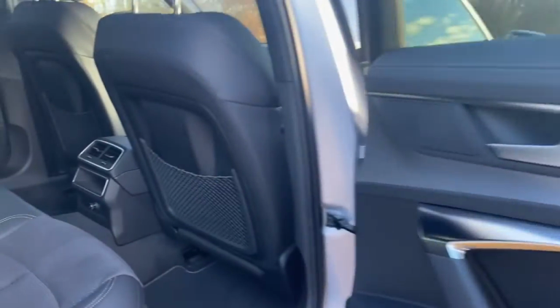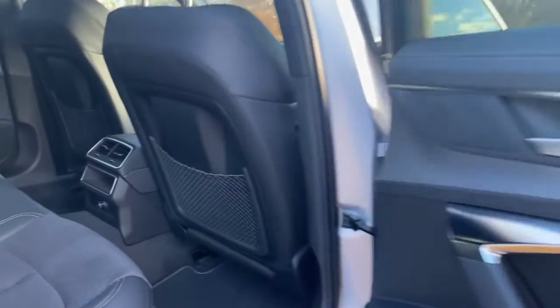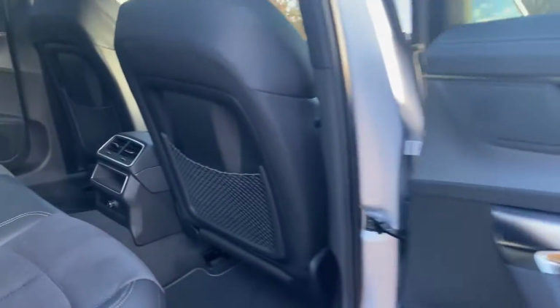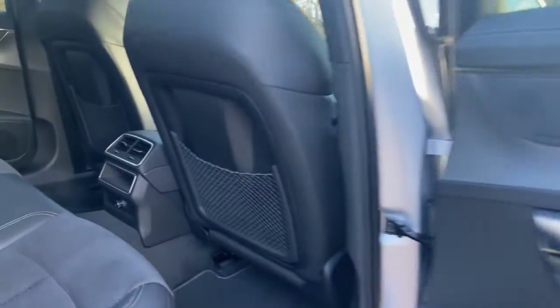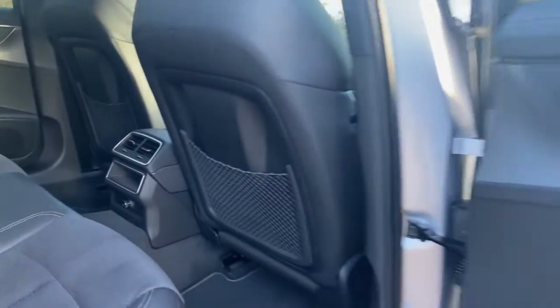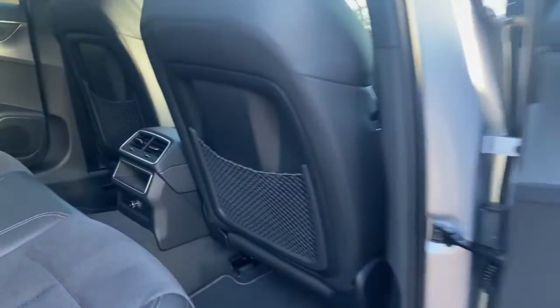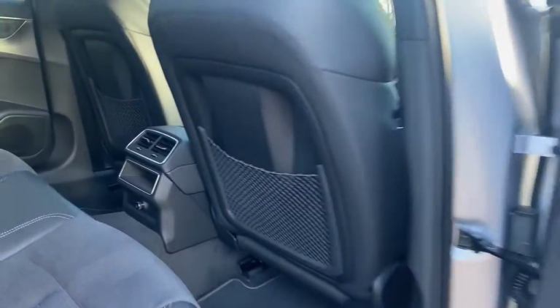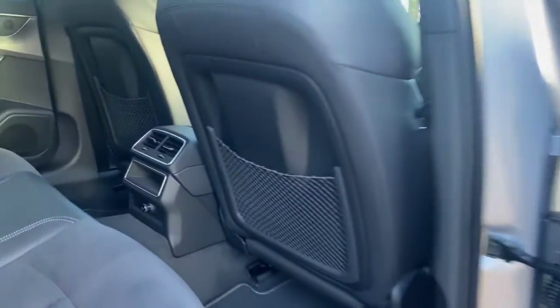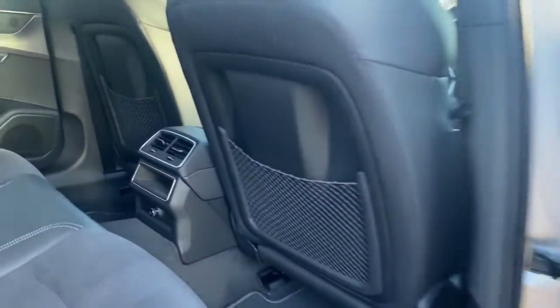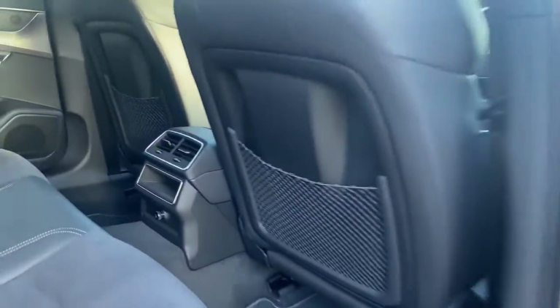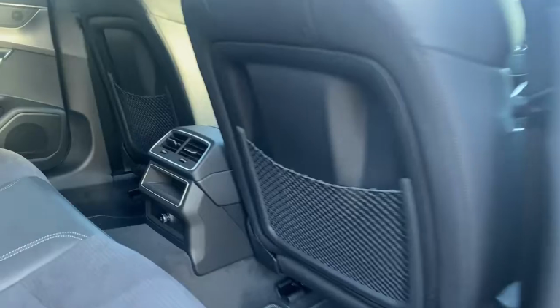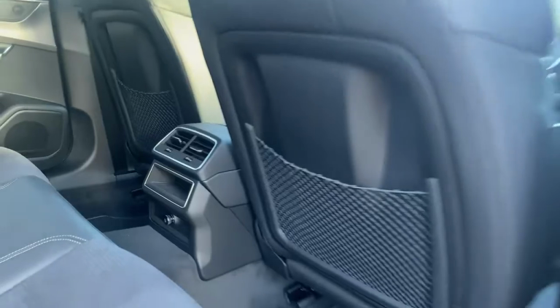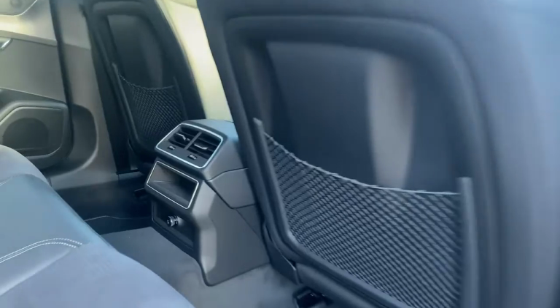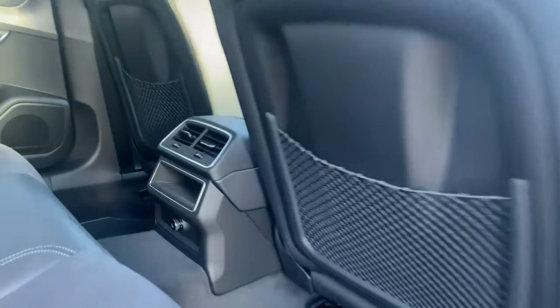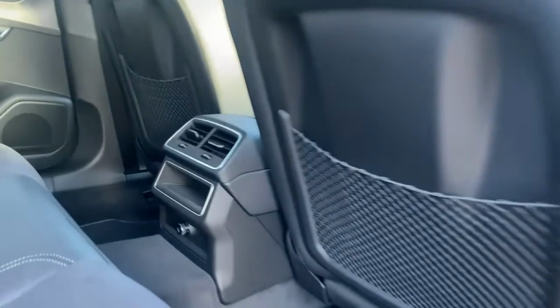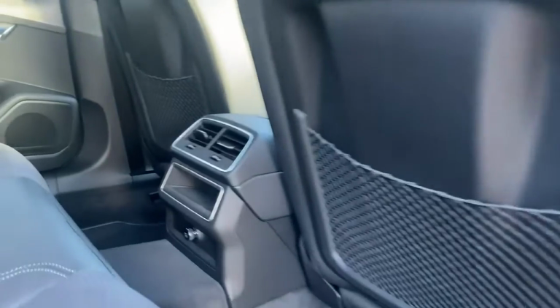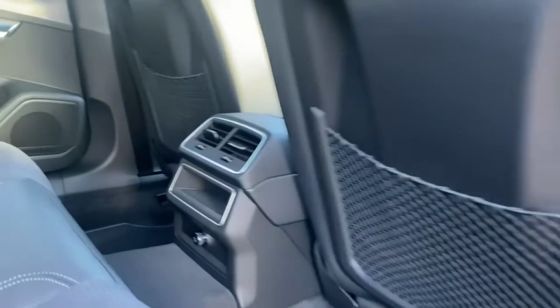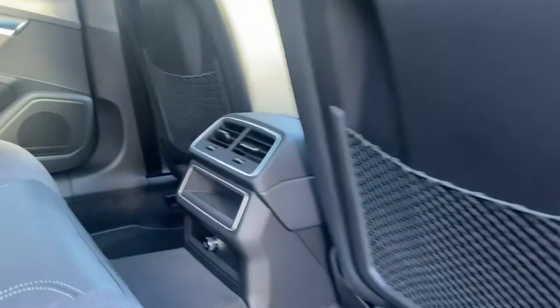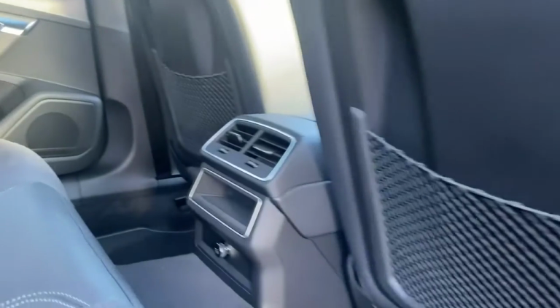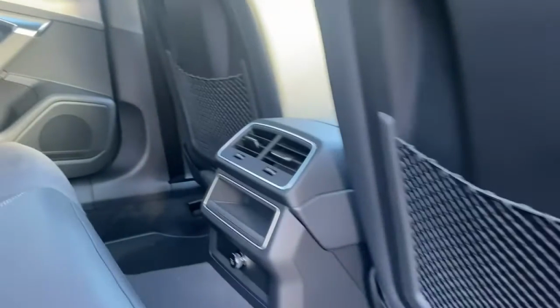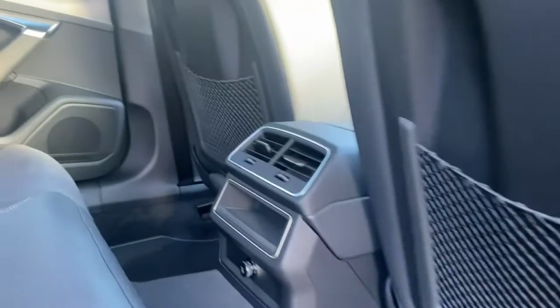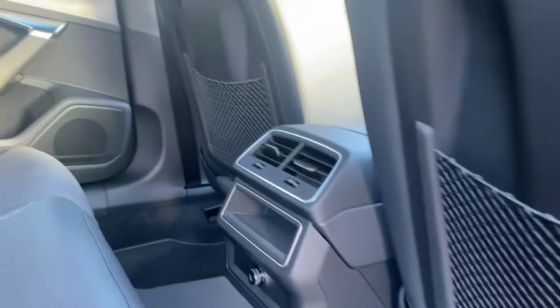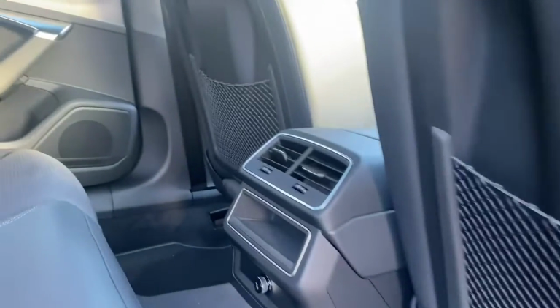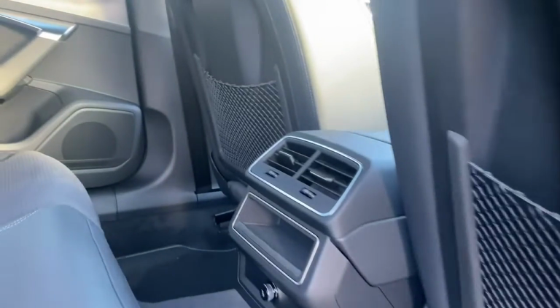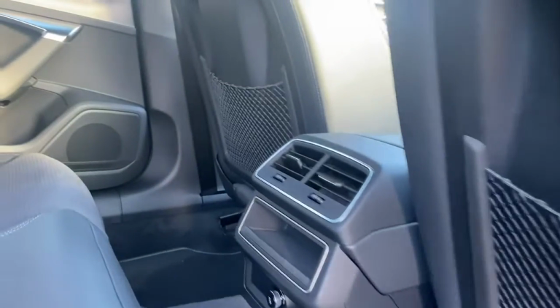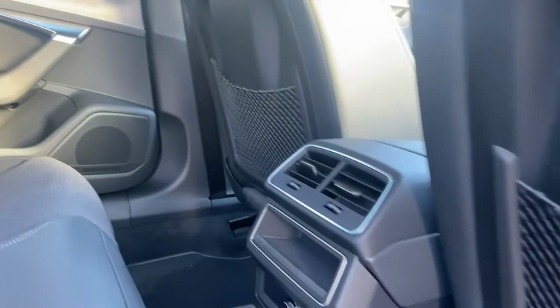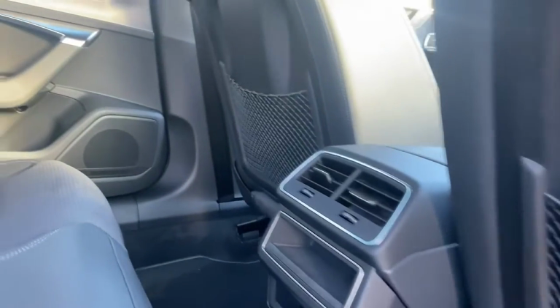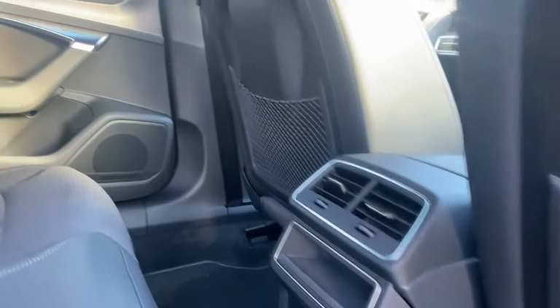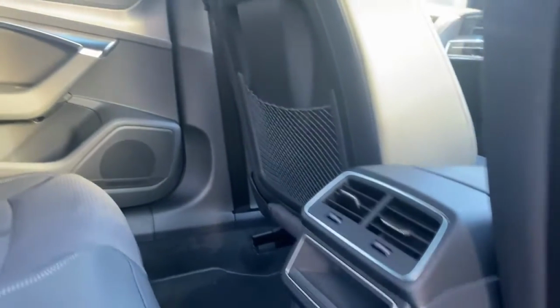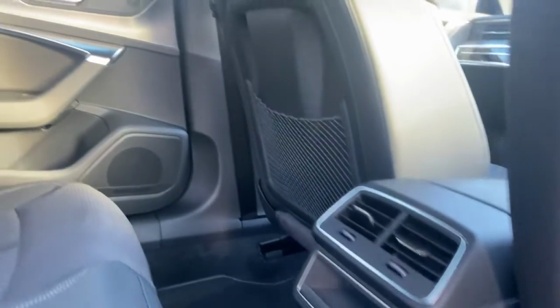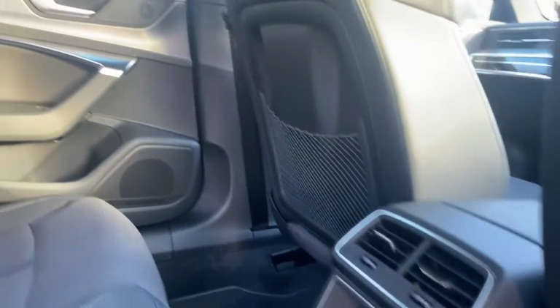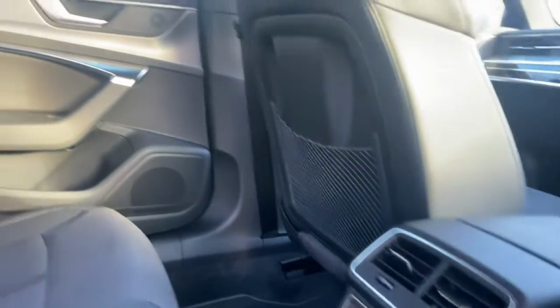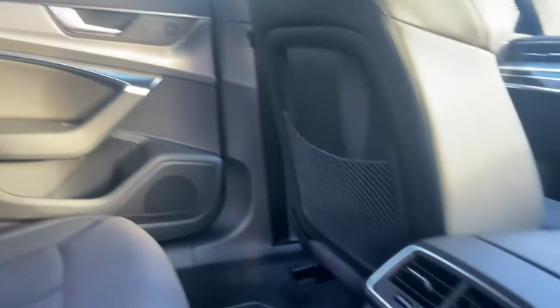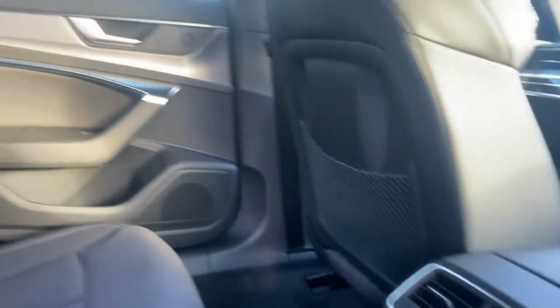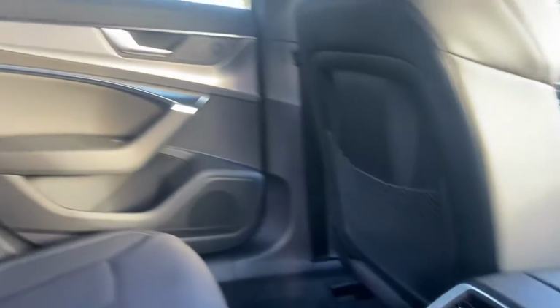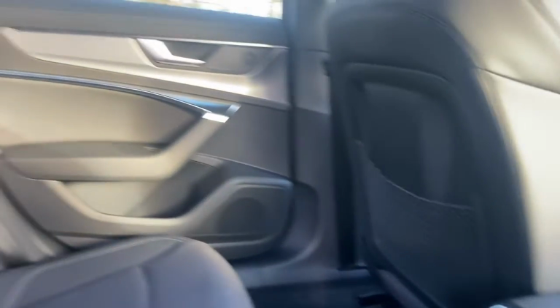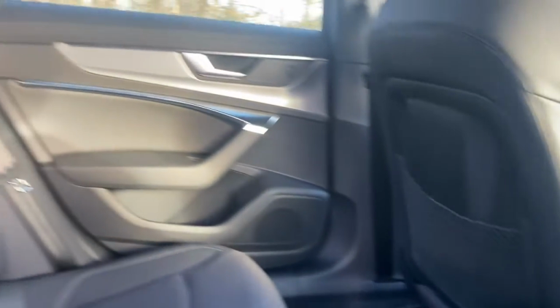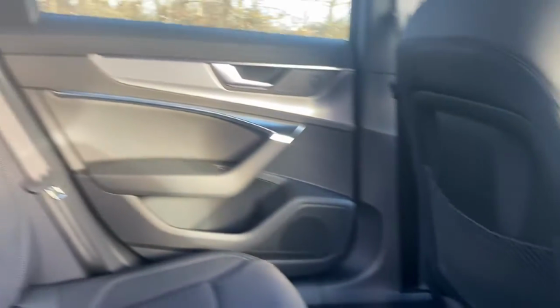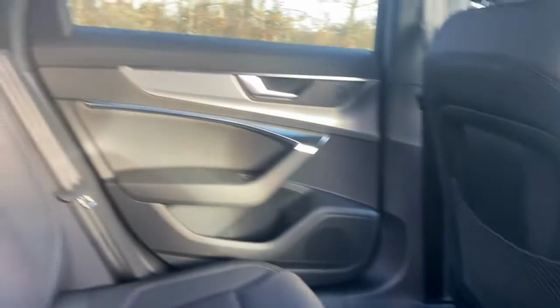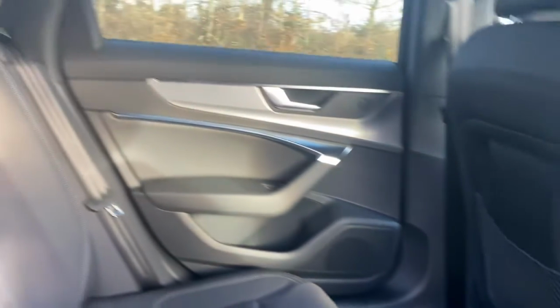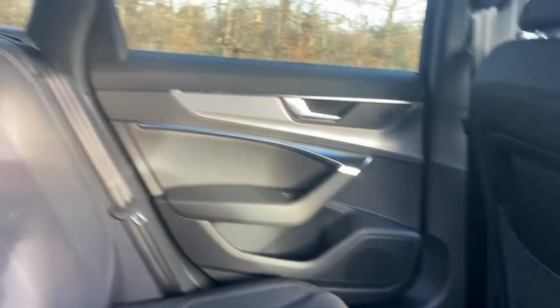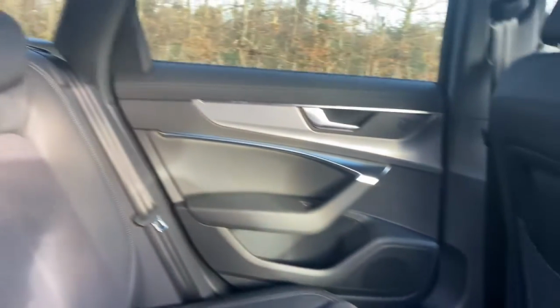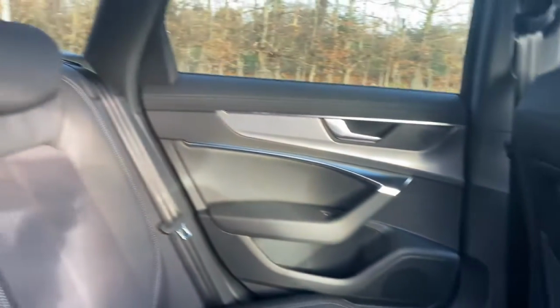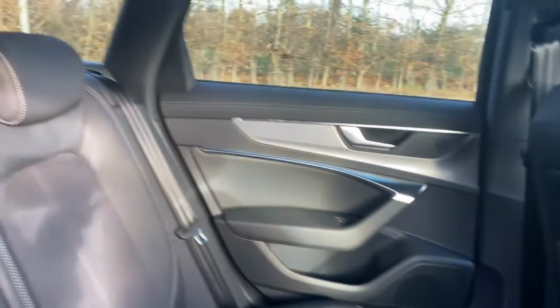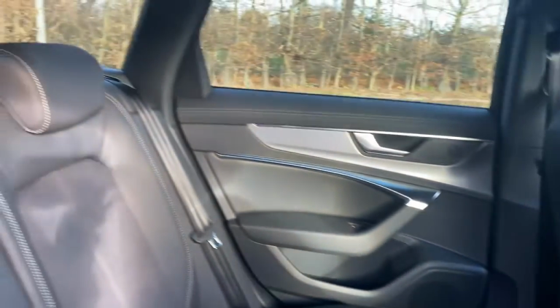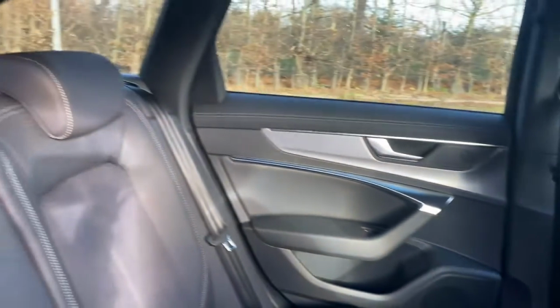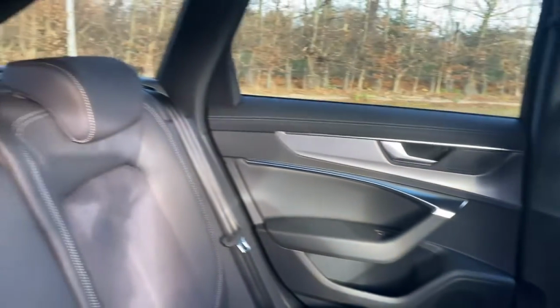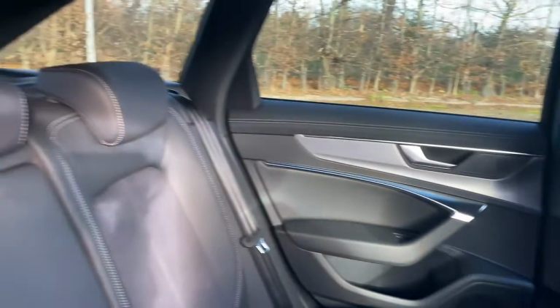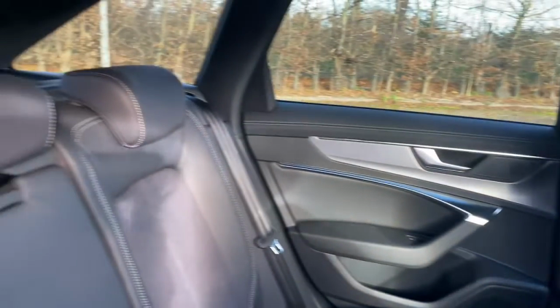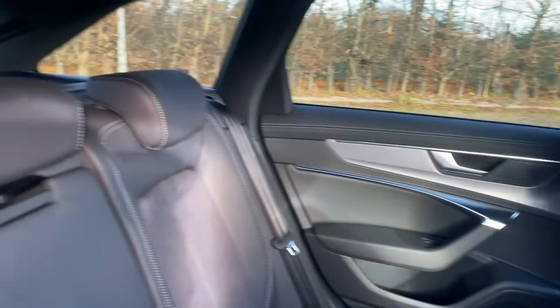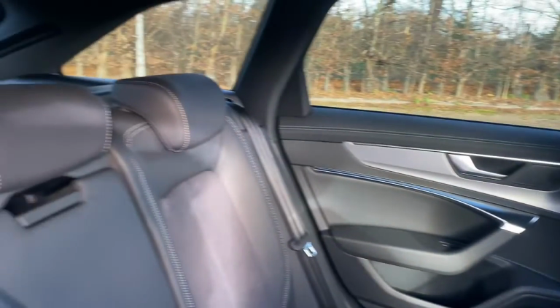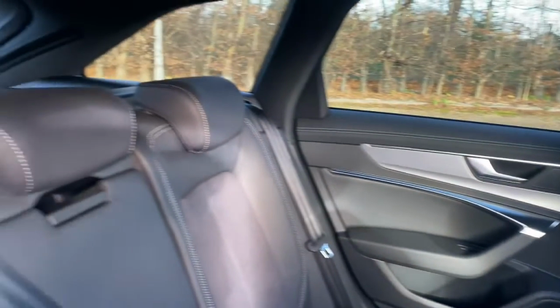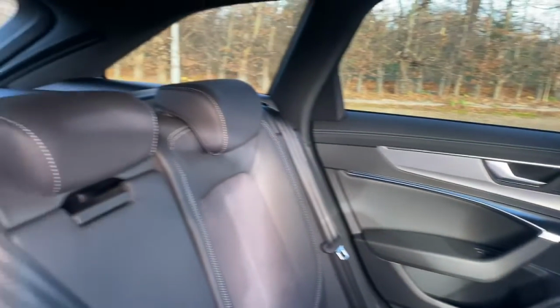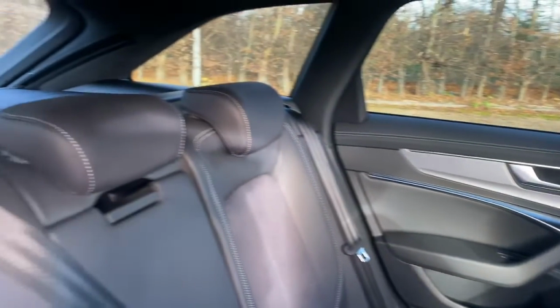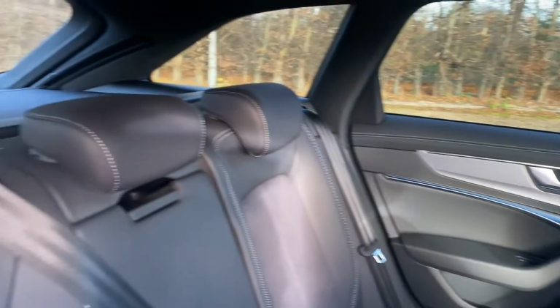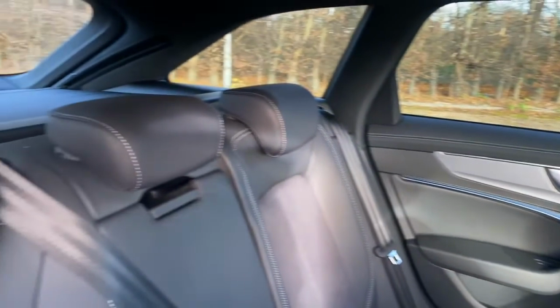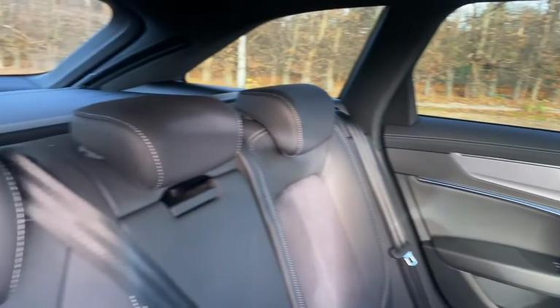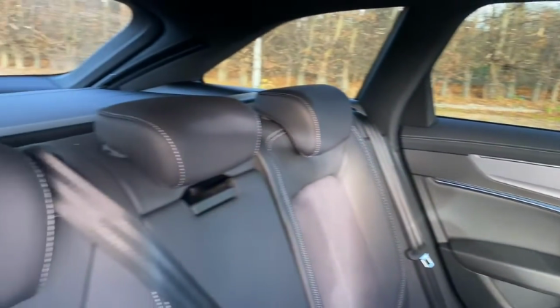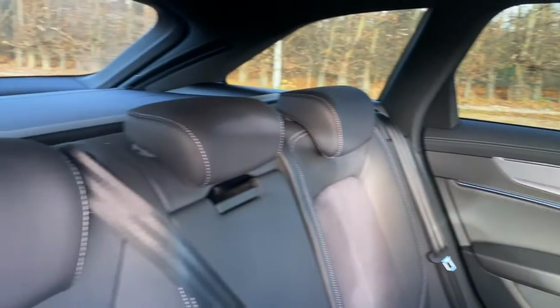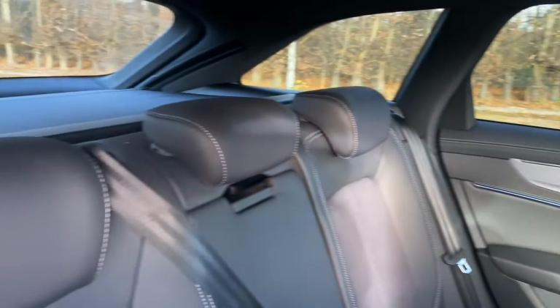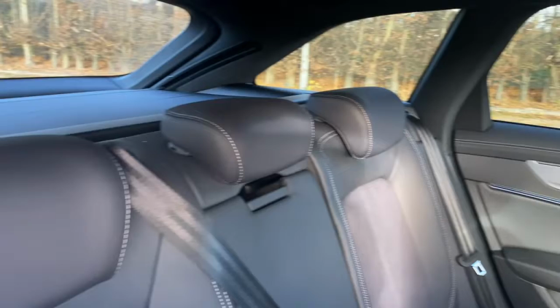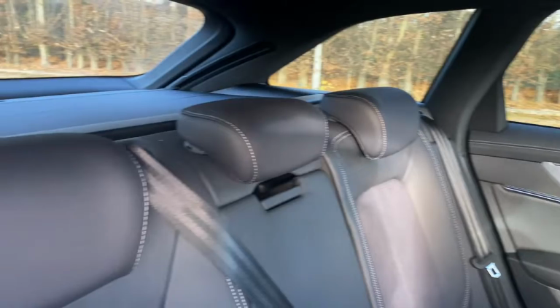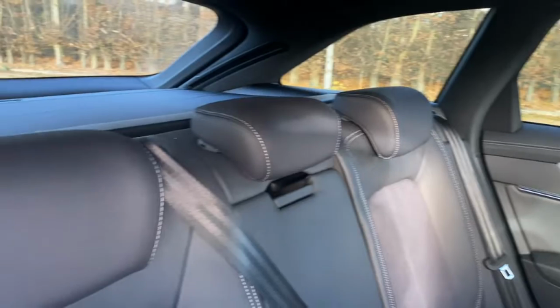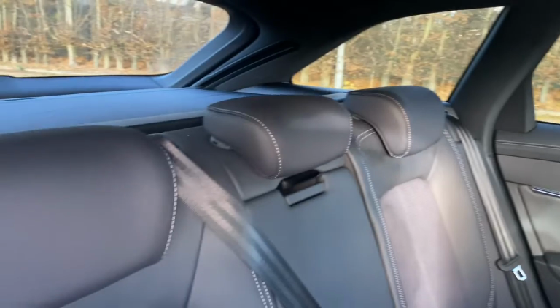Being the S line trim, the seats are in leather and cloth, with the outer seats and the front passenger seats having isofix mounted.